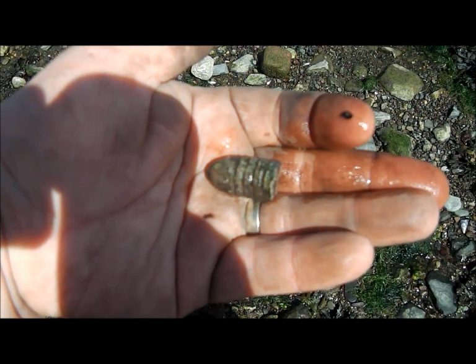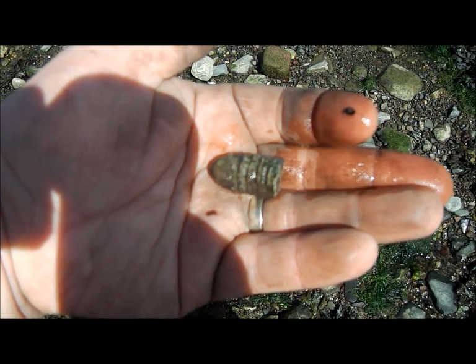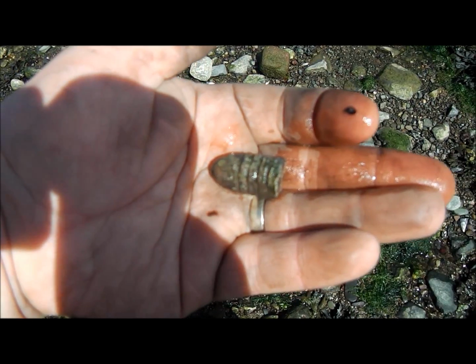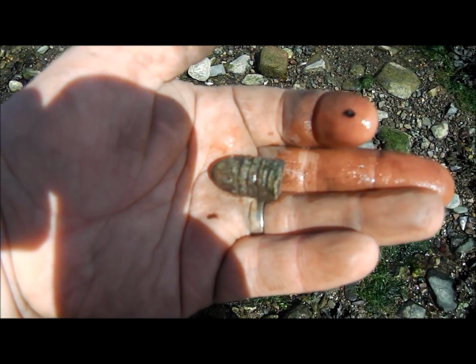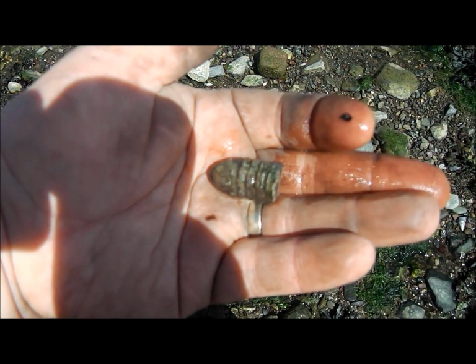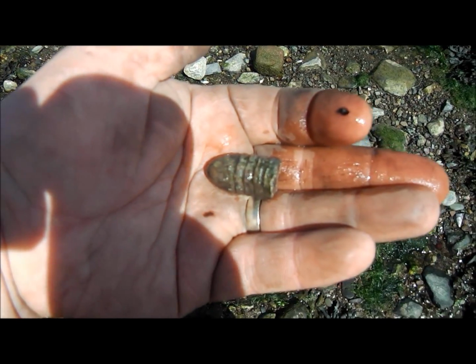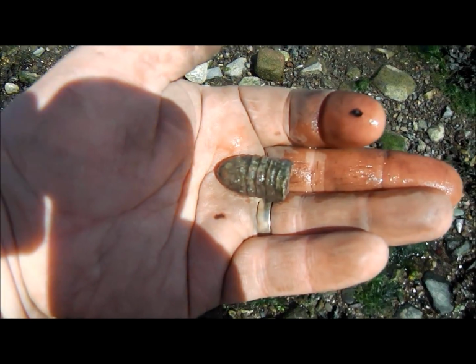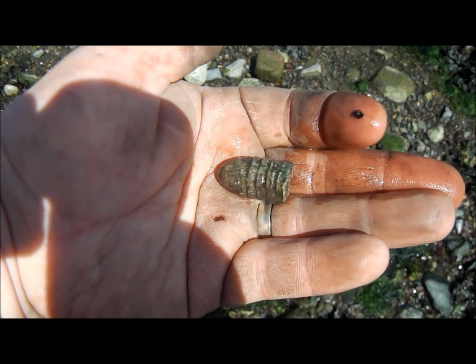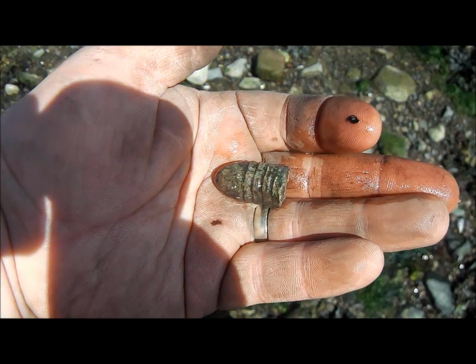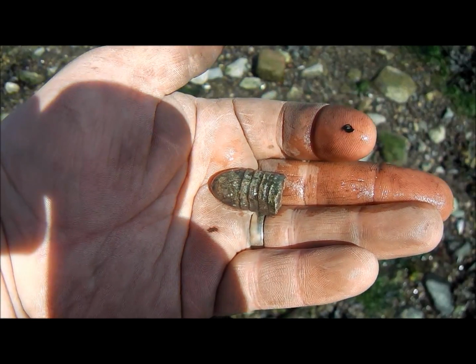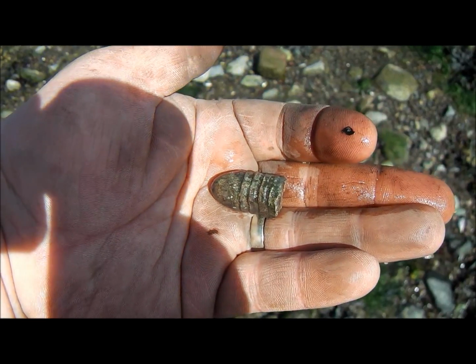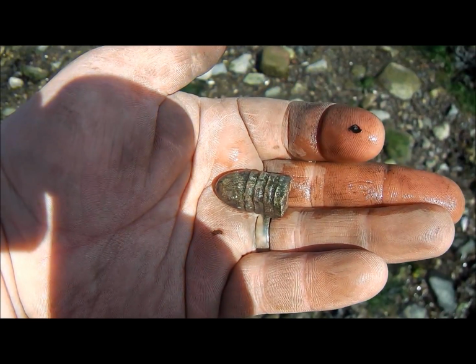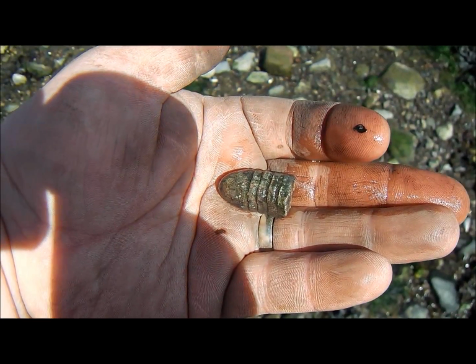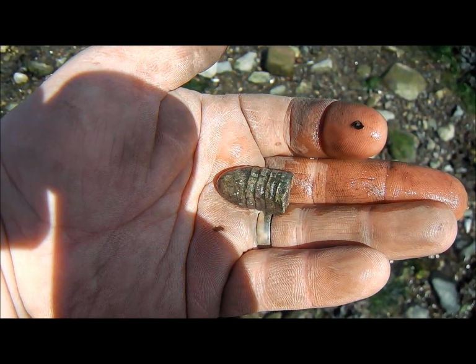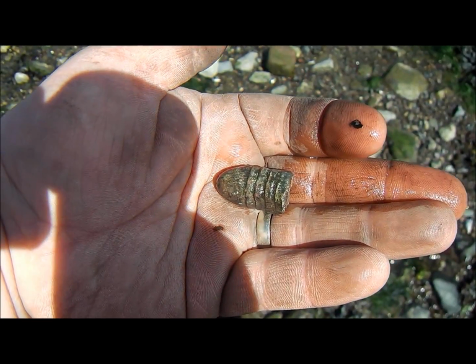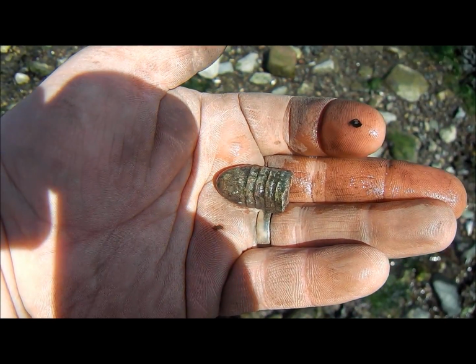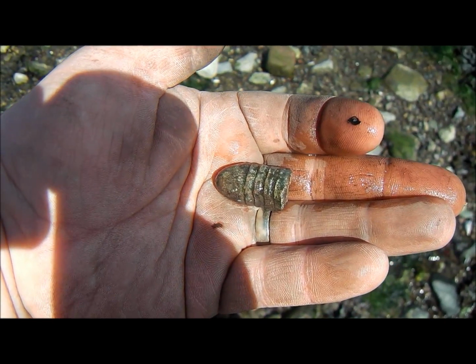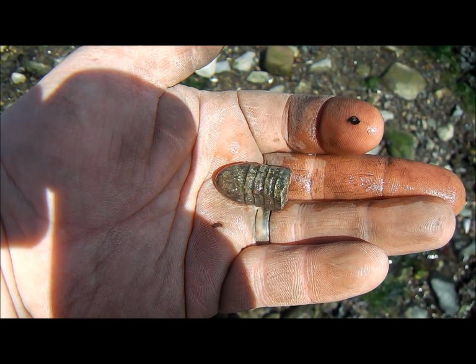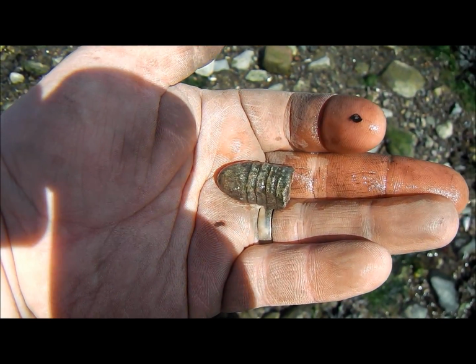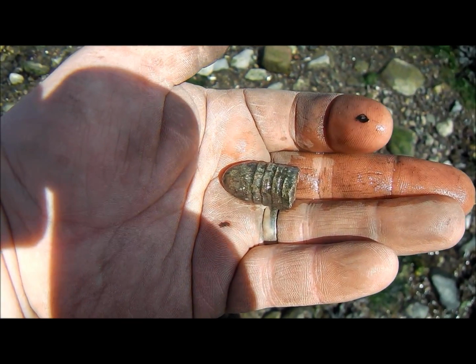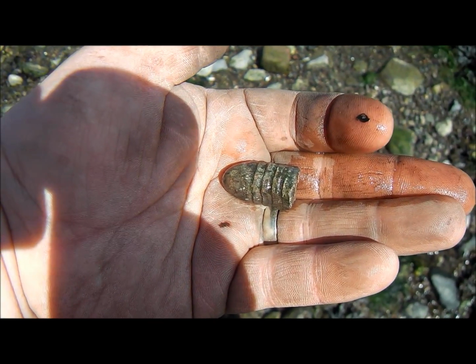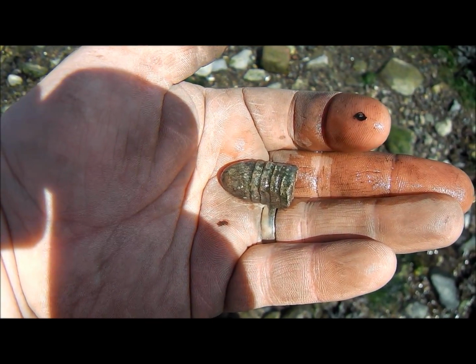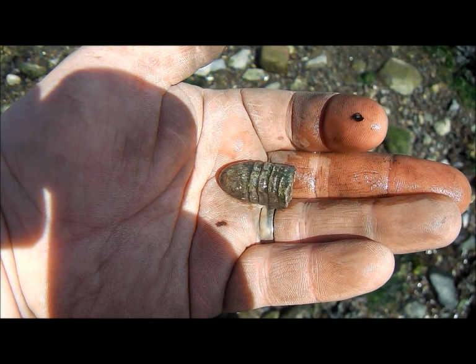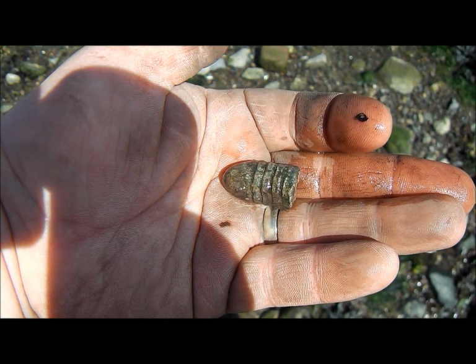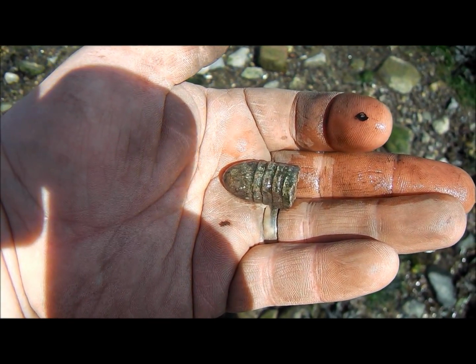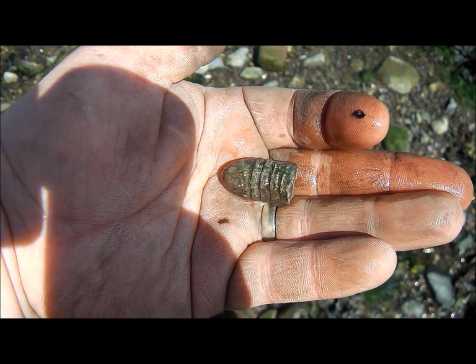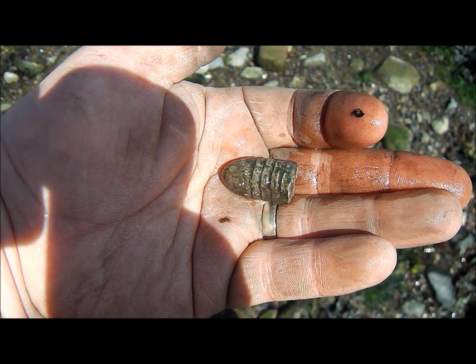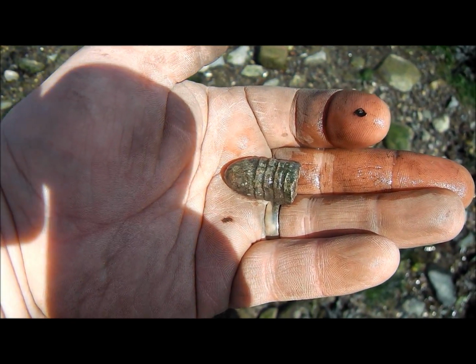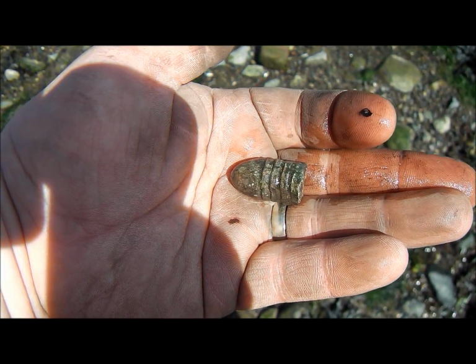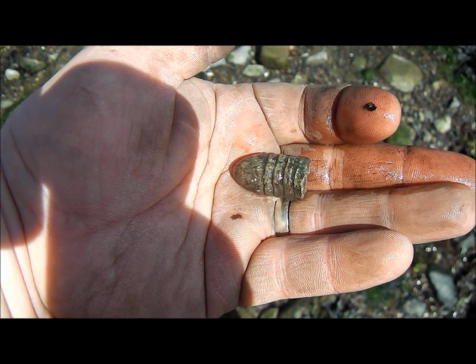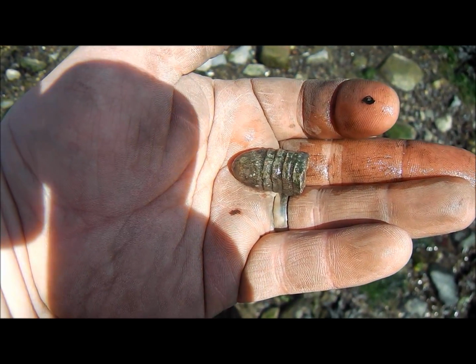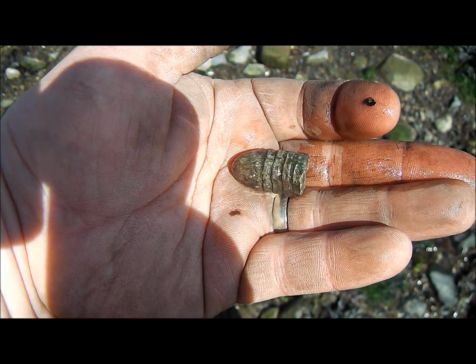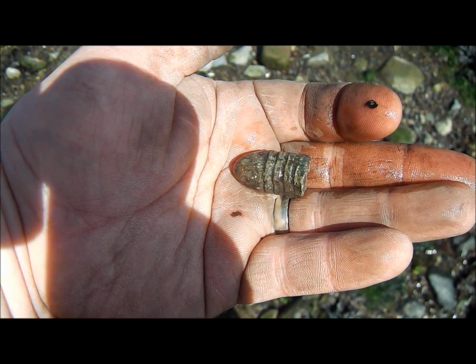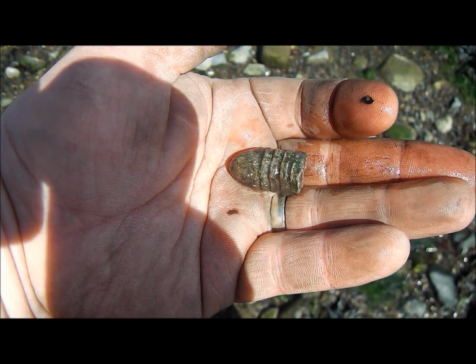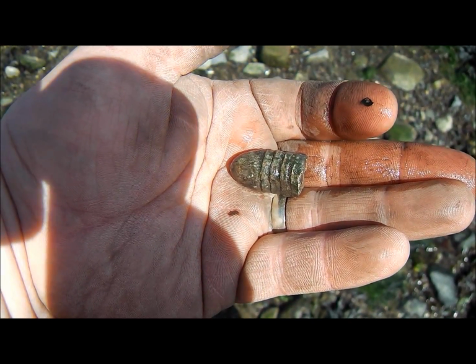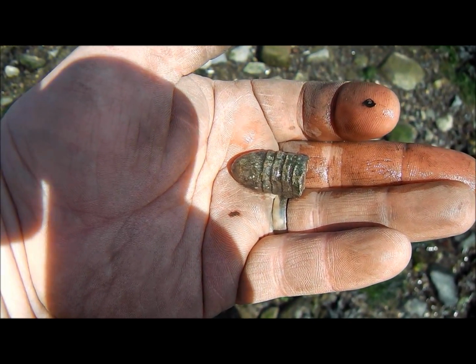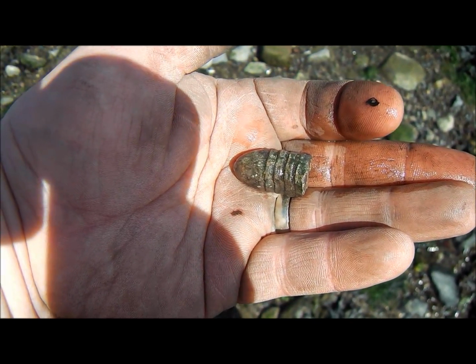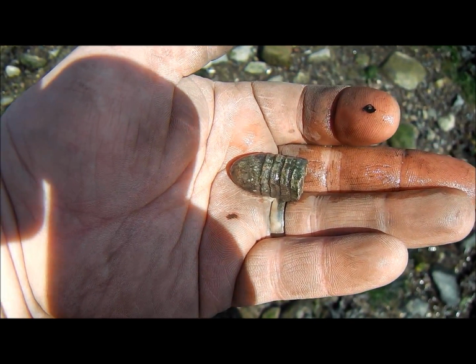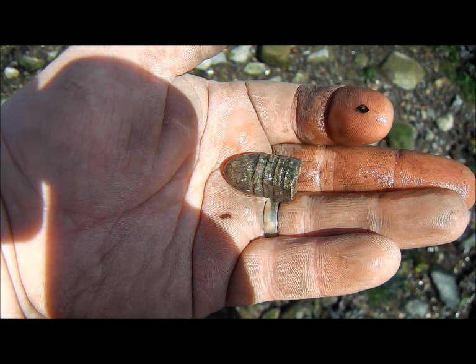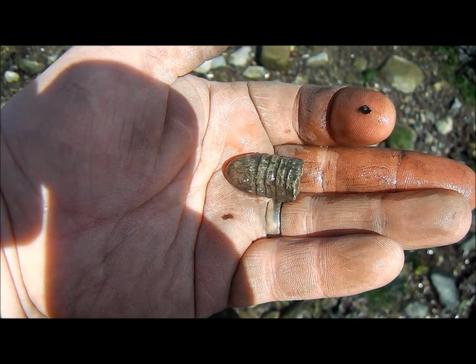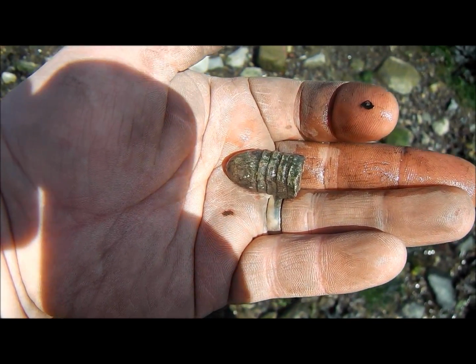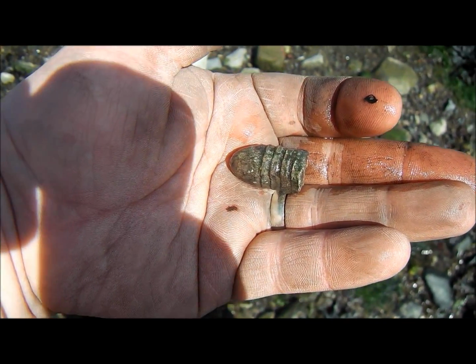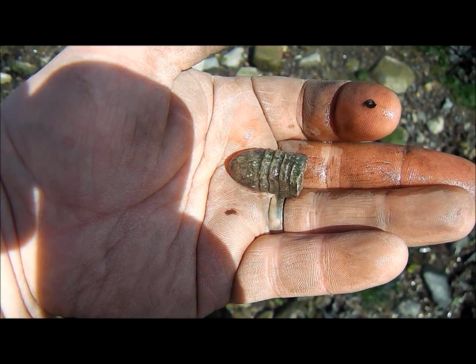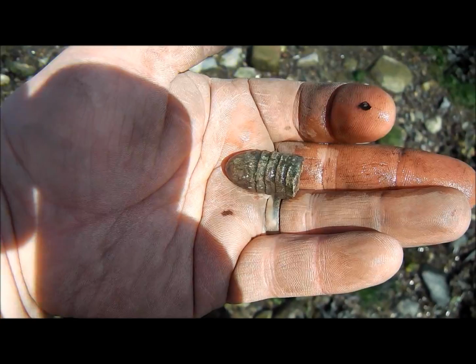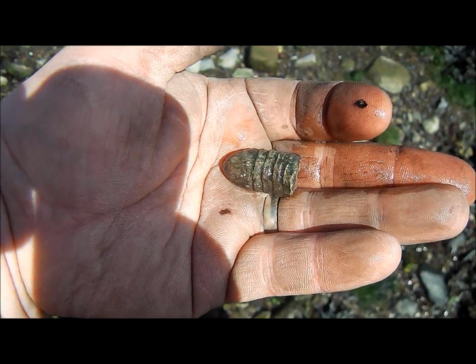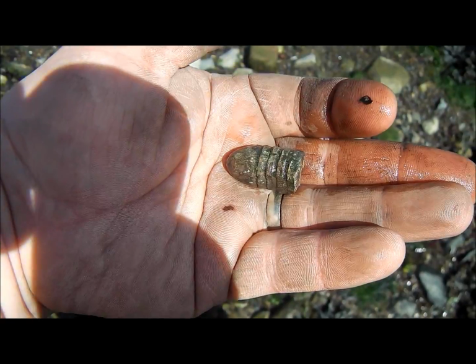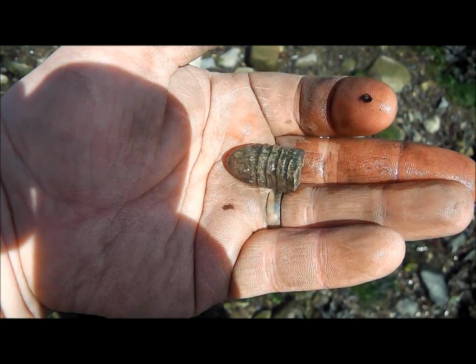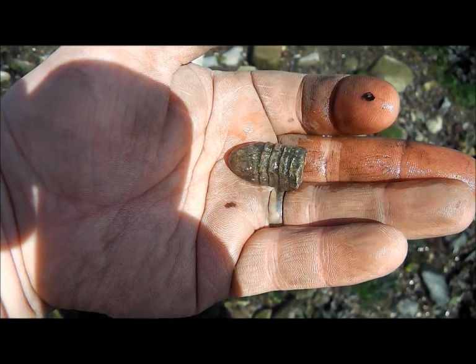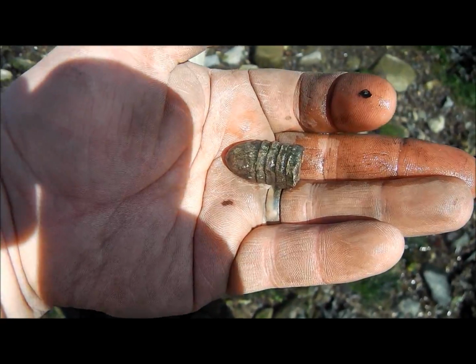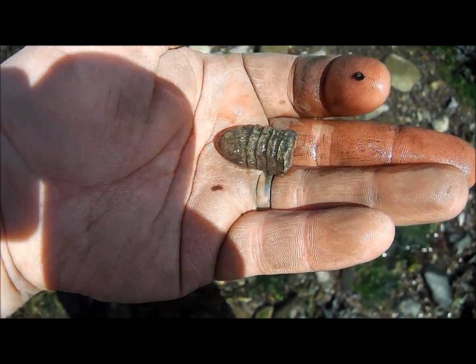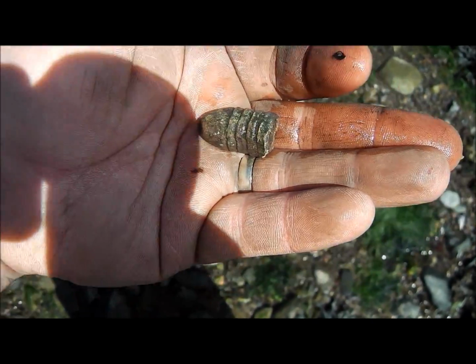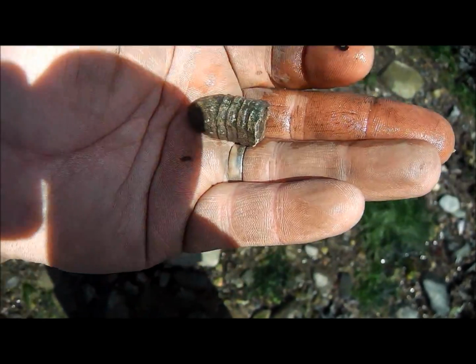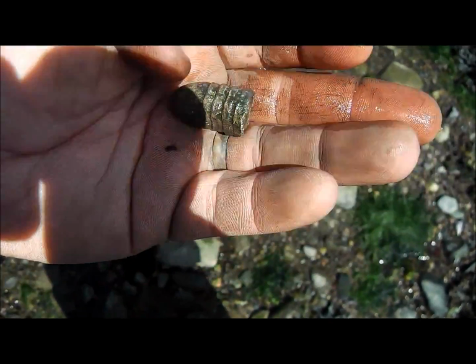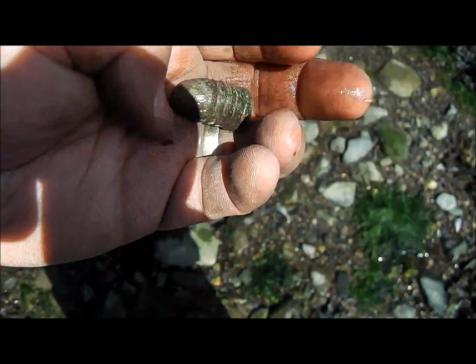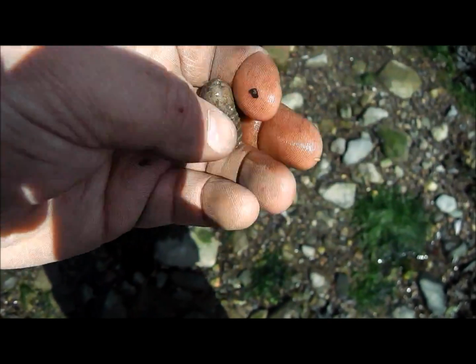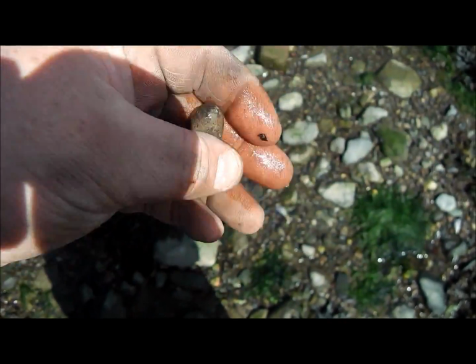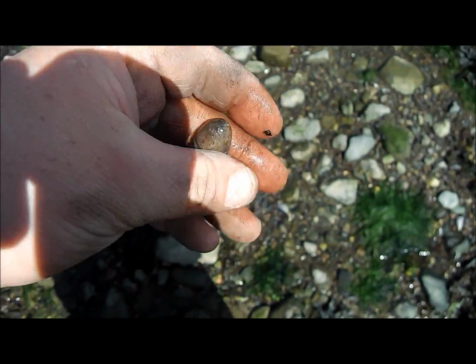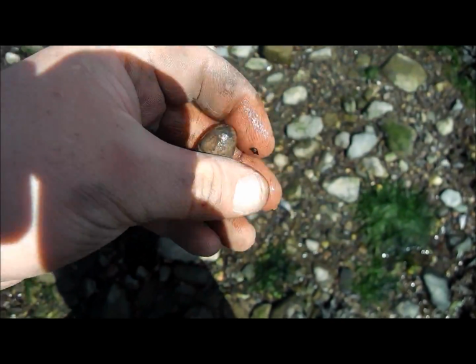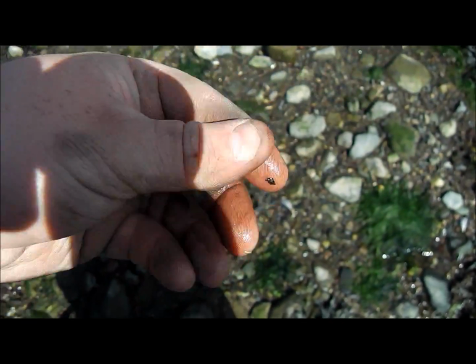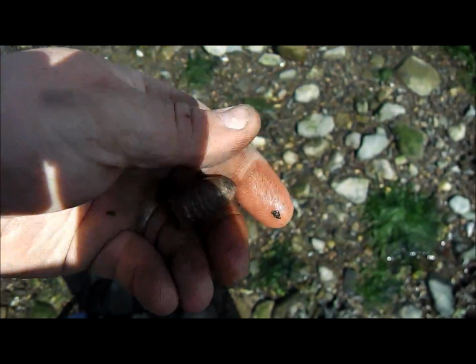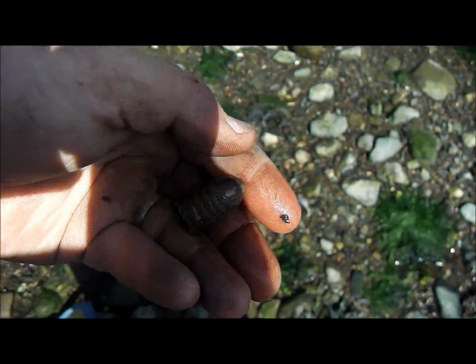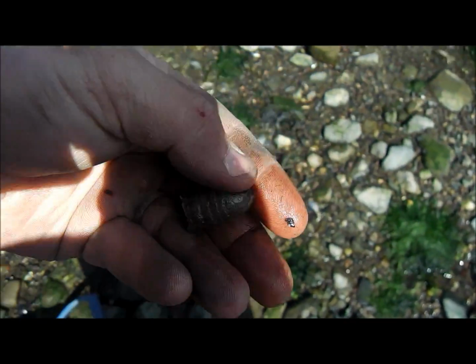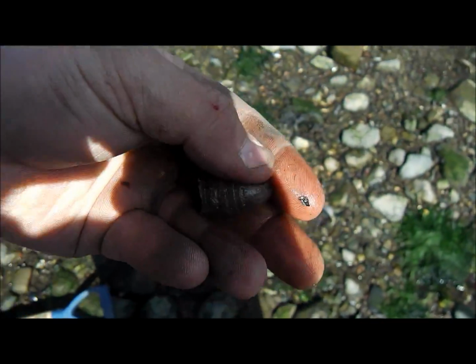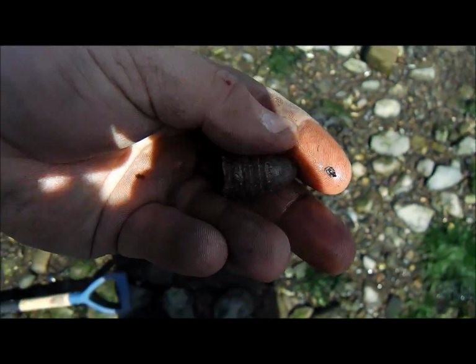Right guys, just dug that — that came up as a 77 and that is a three-ringer bullet, if I'm not mistaken.